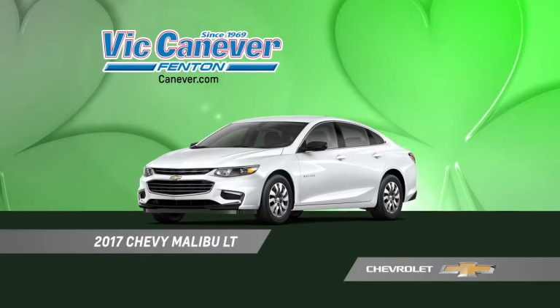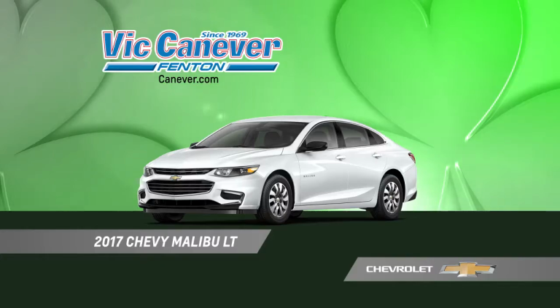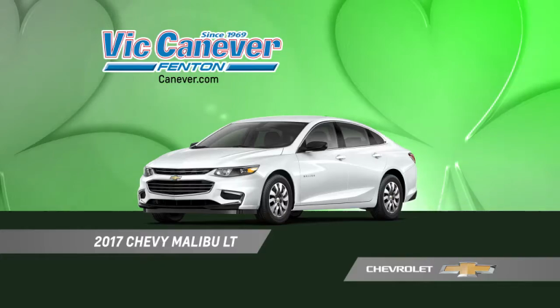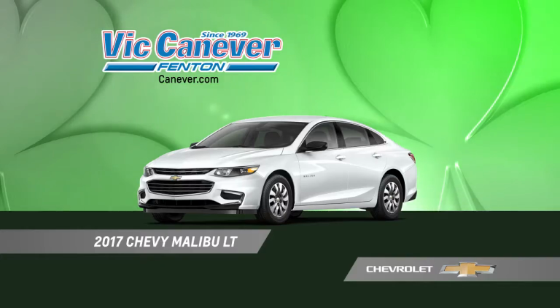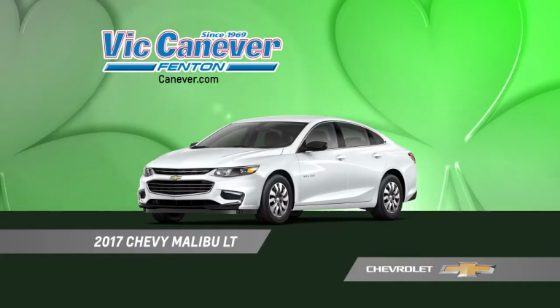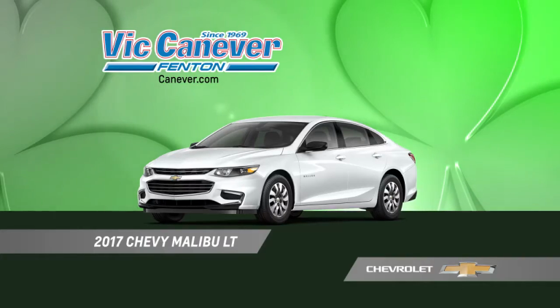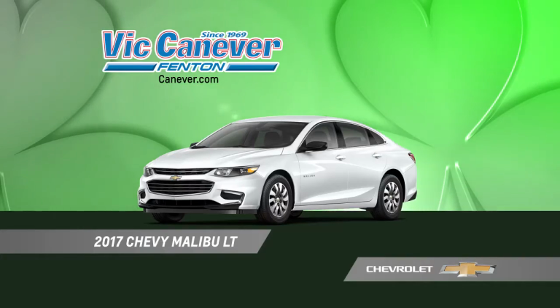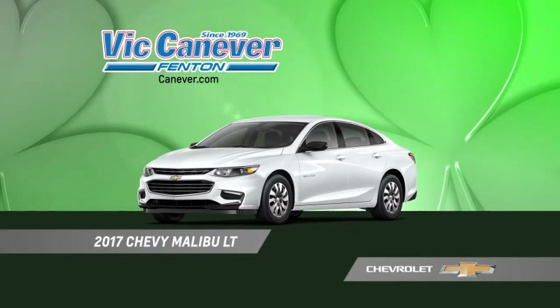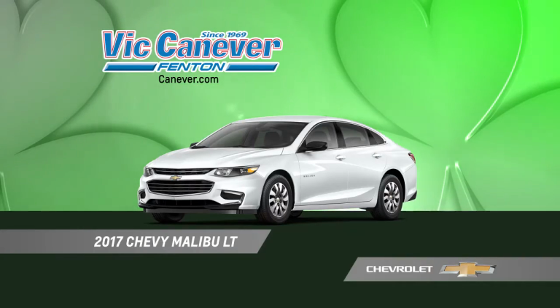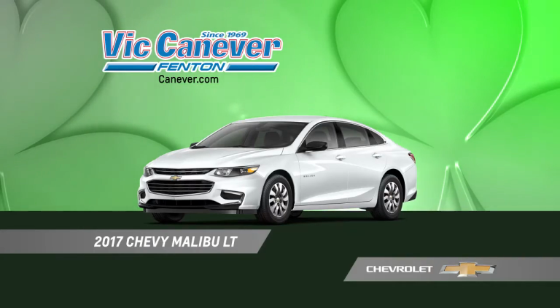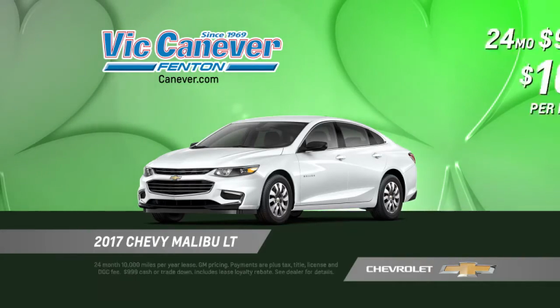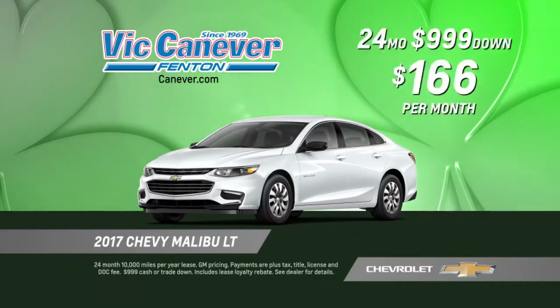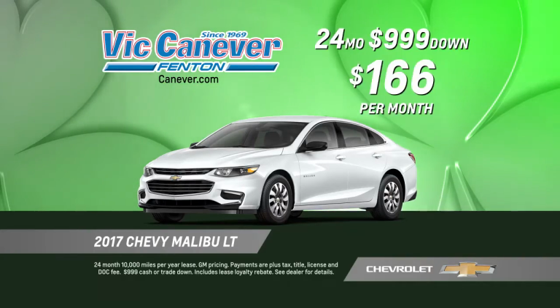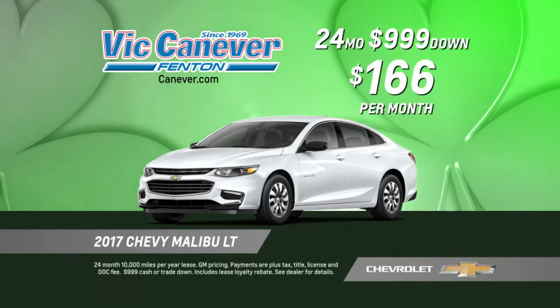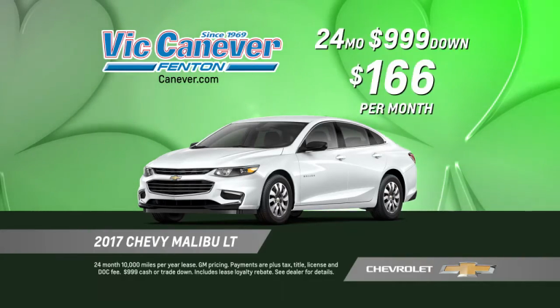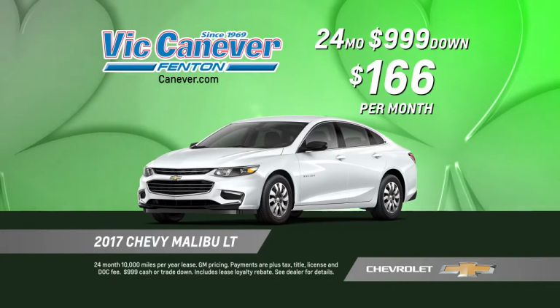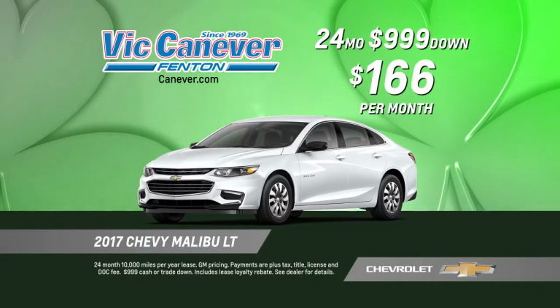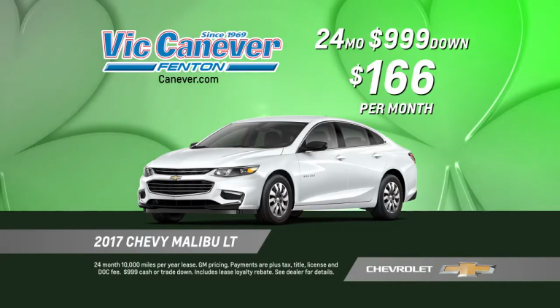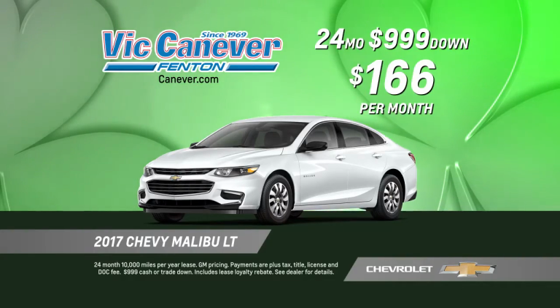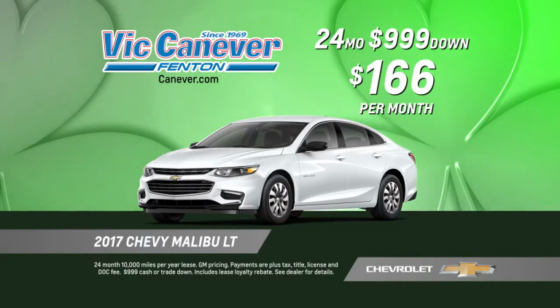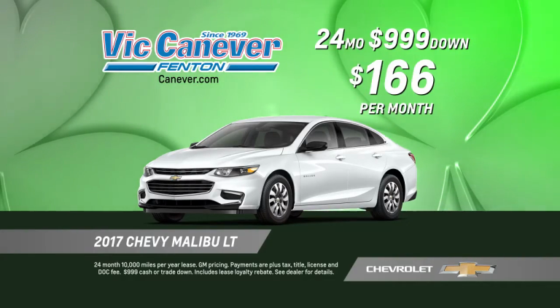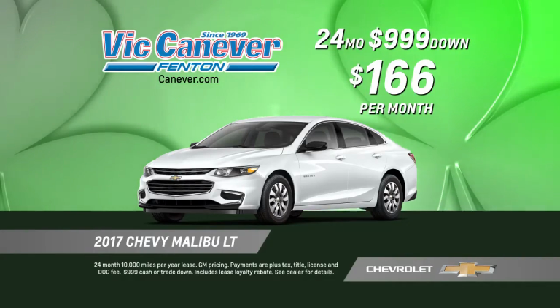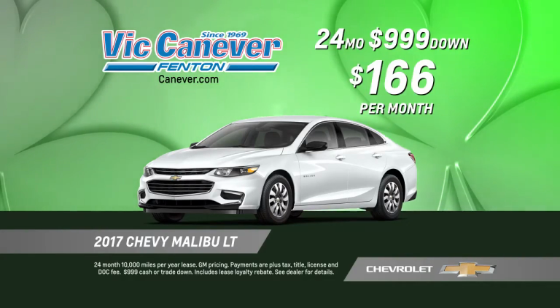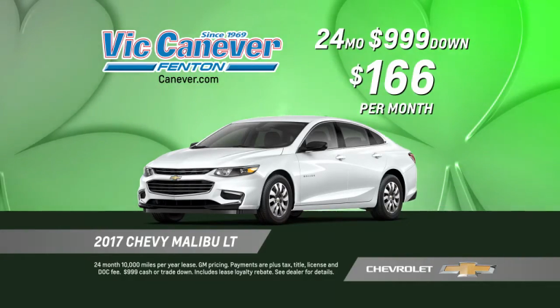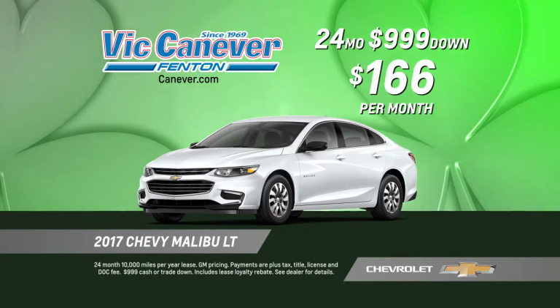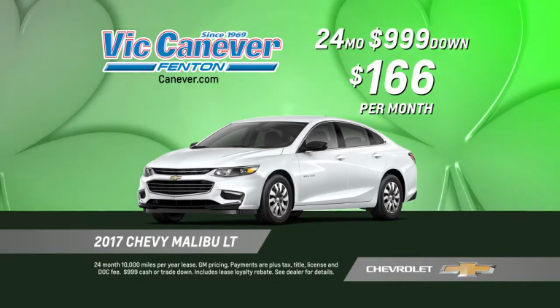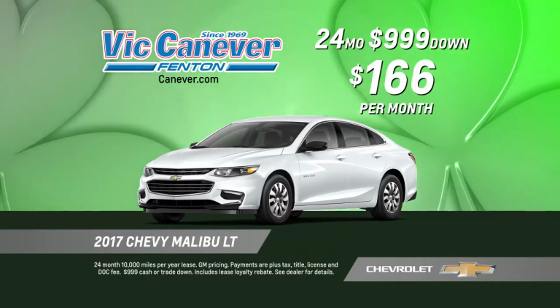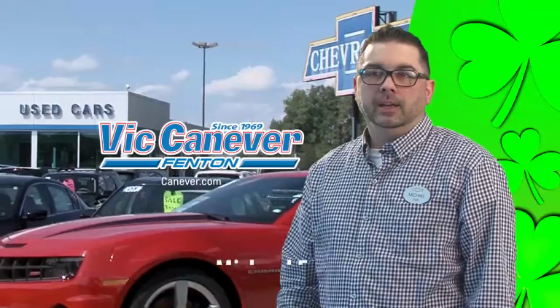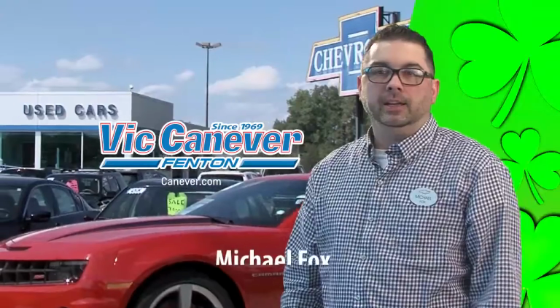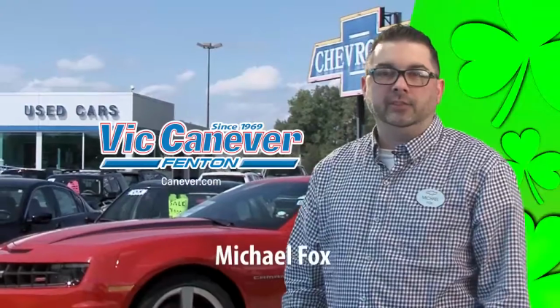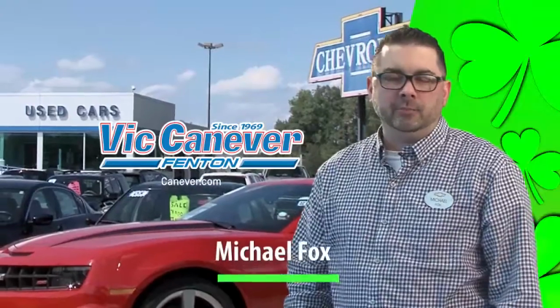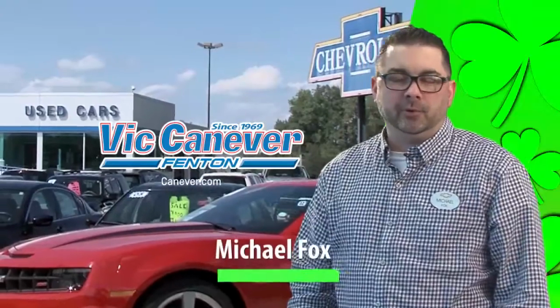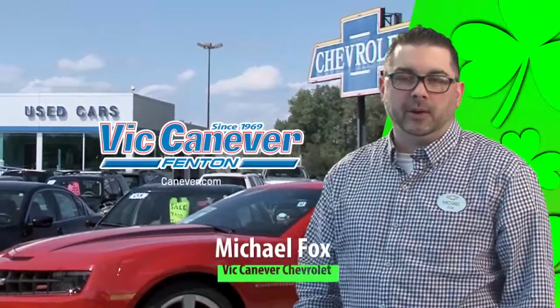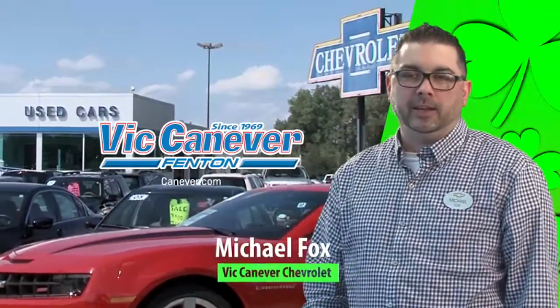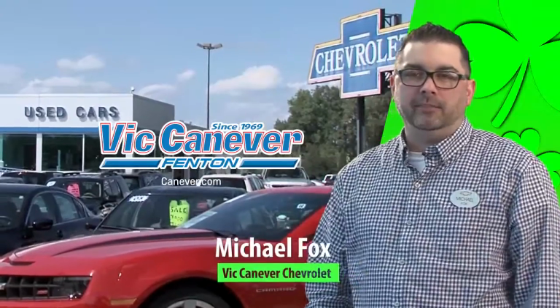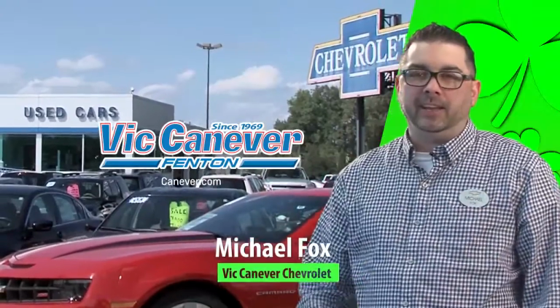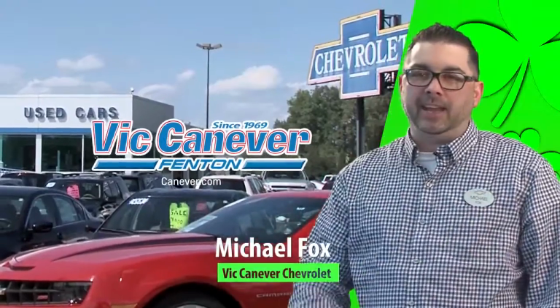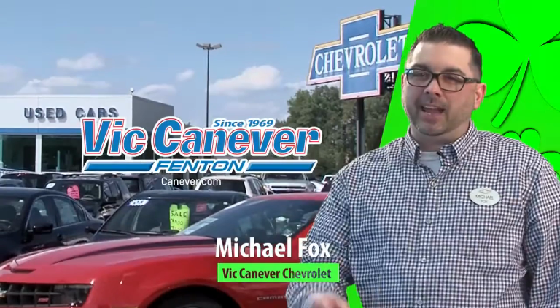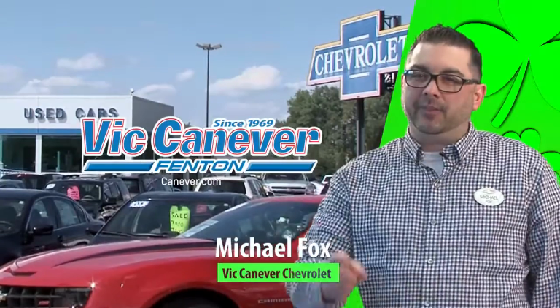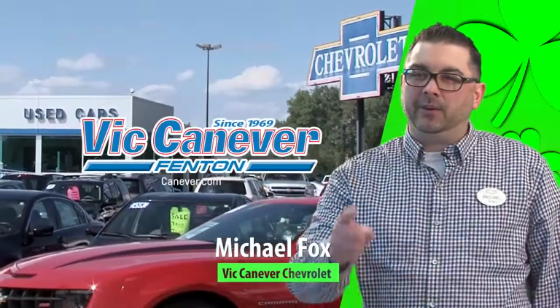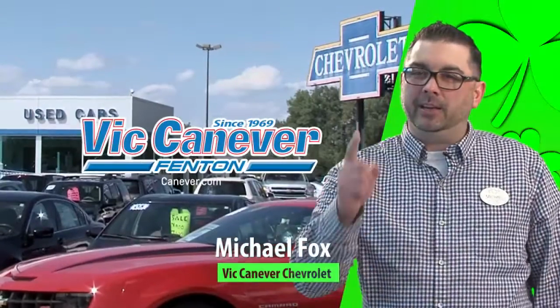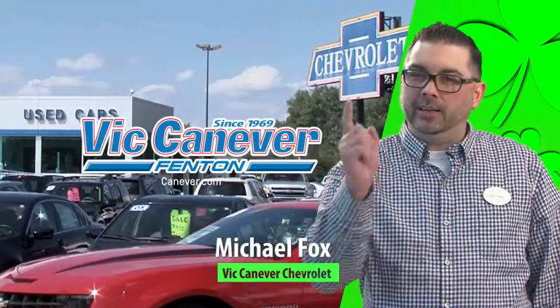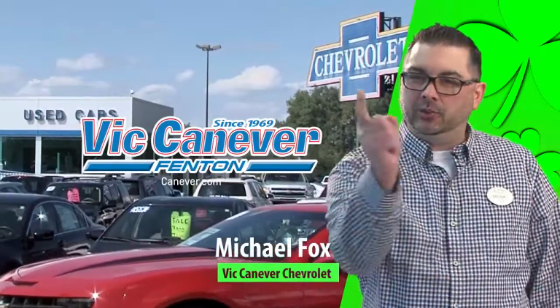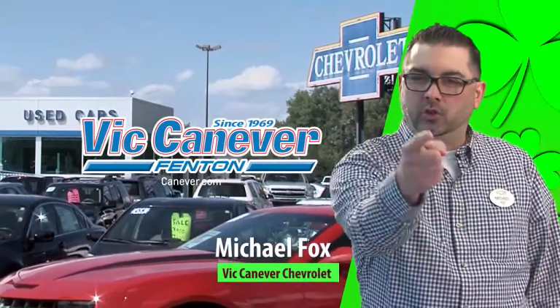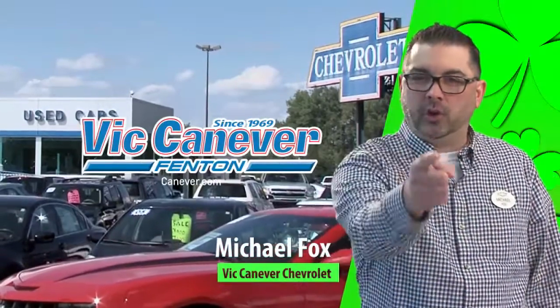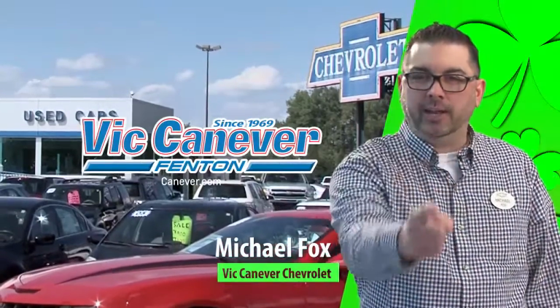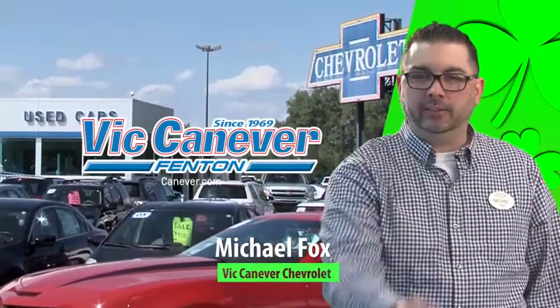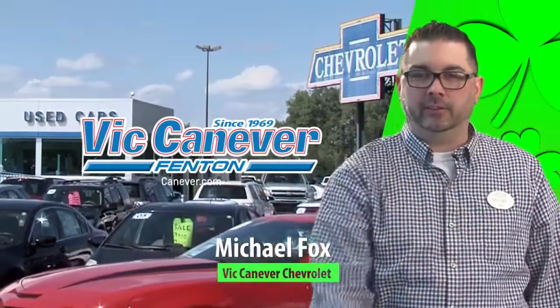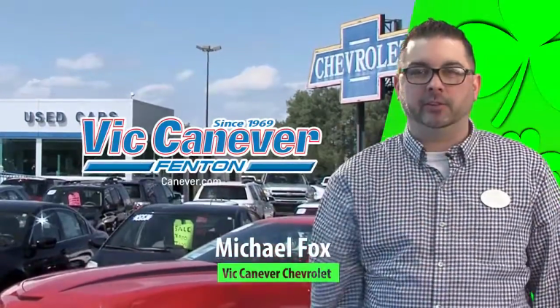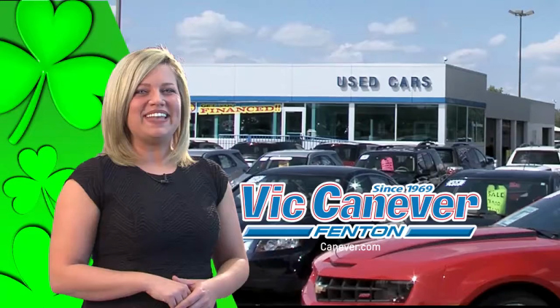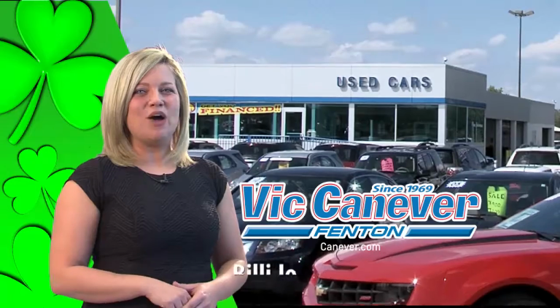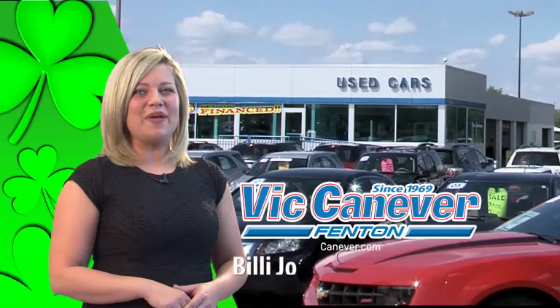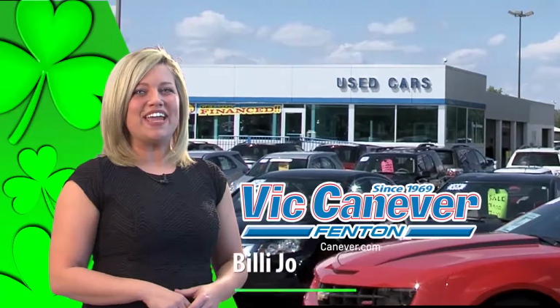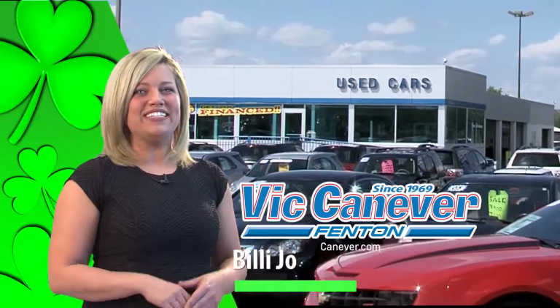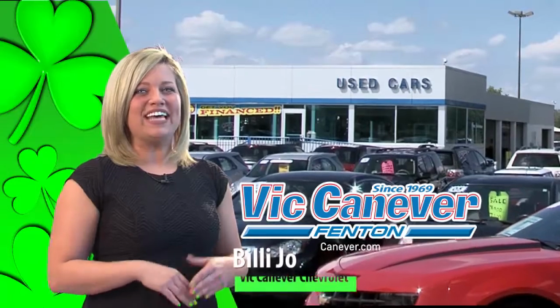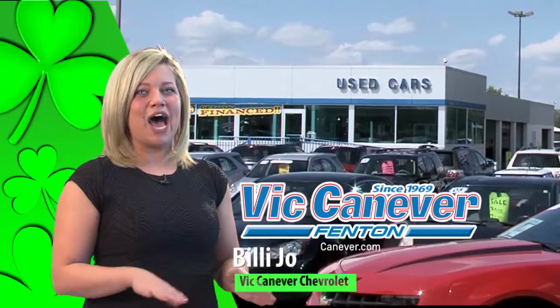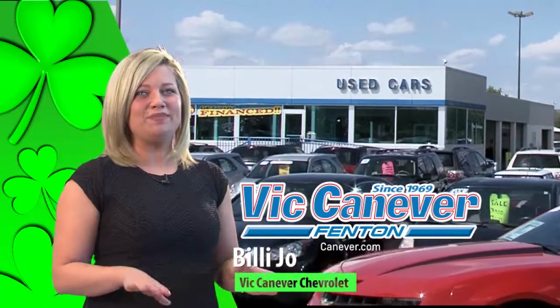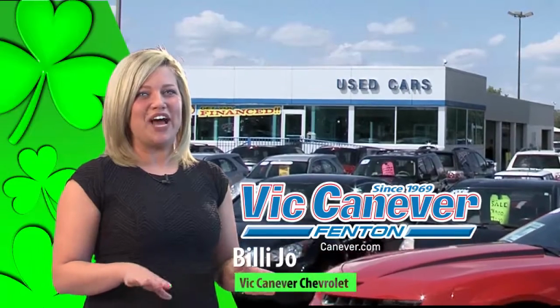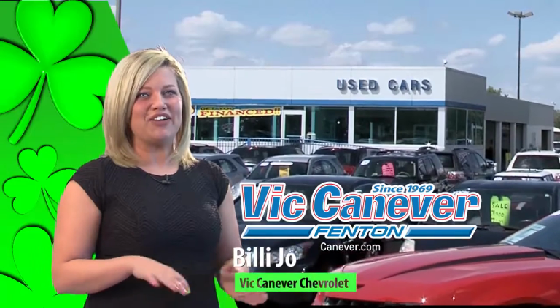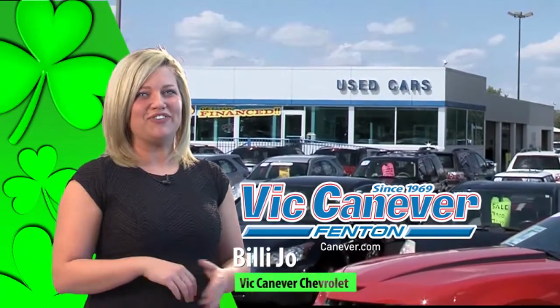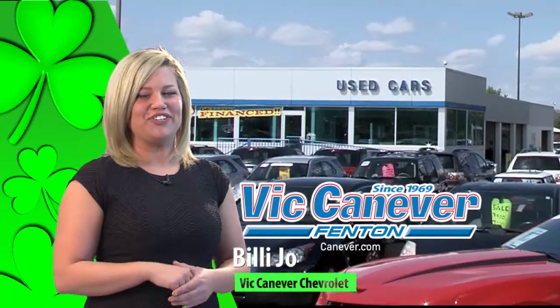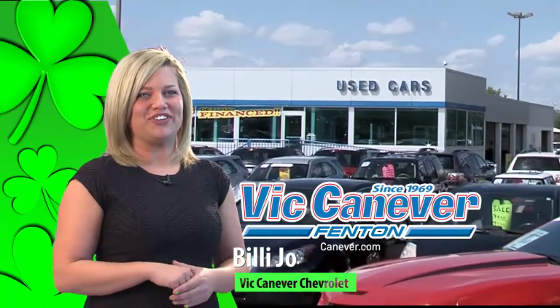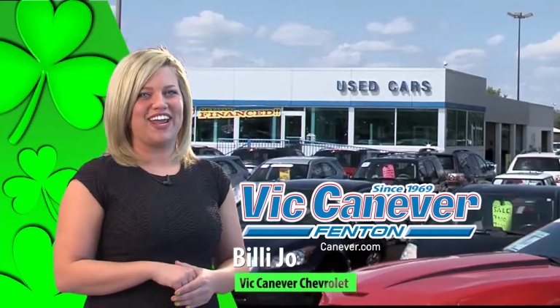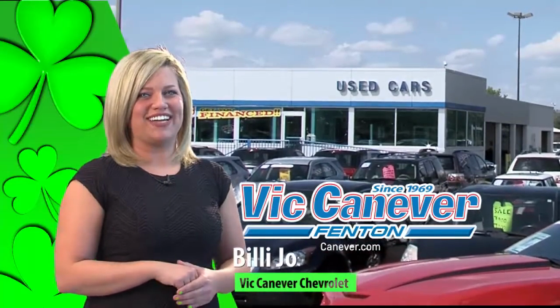2017 Chevy Malibu, leased for $166 a month. Get some green — Vic Canever needs trades. Now paying top dollar for trades.